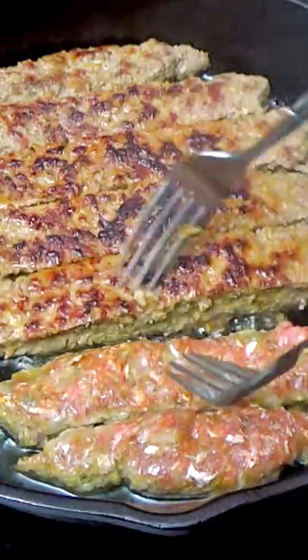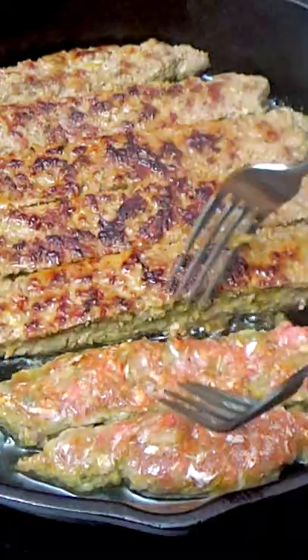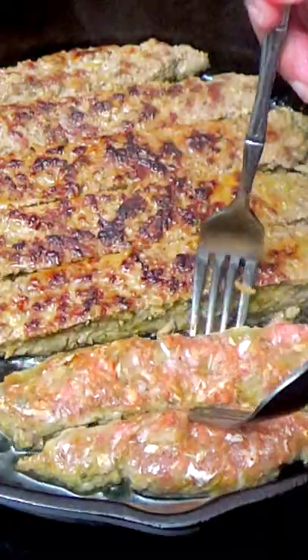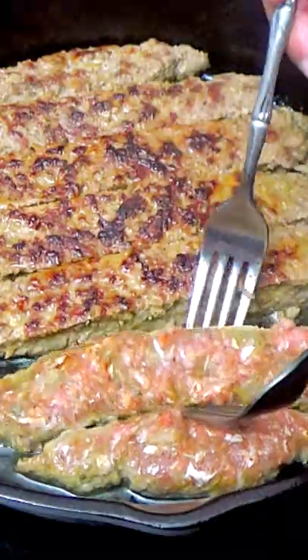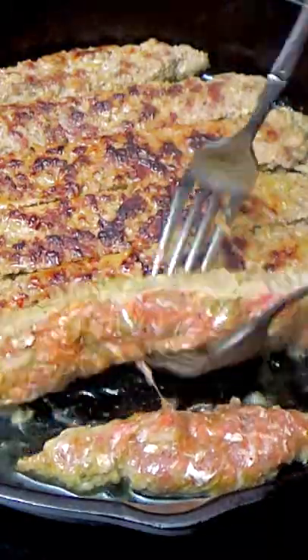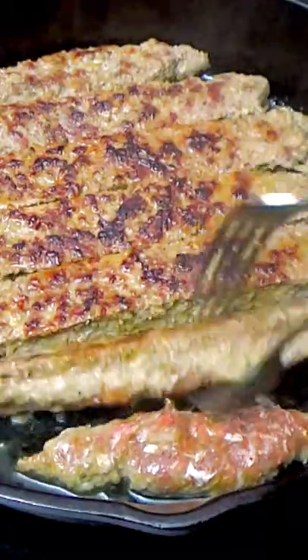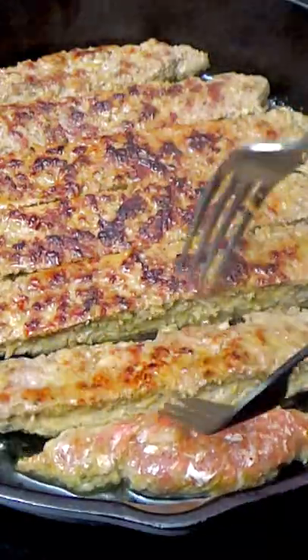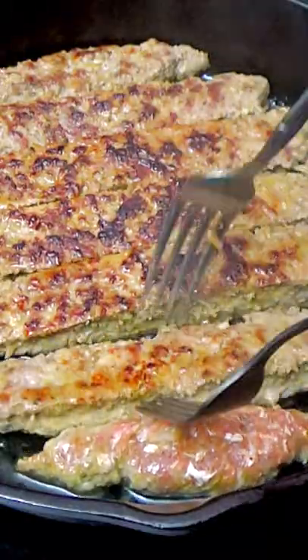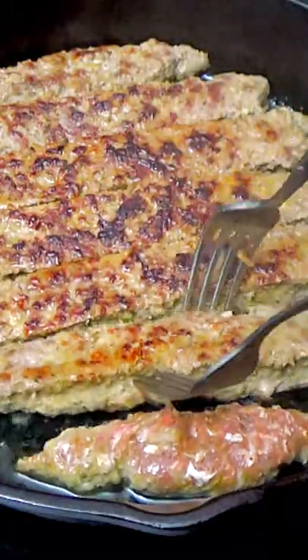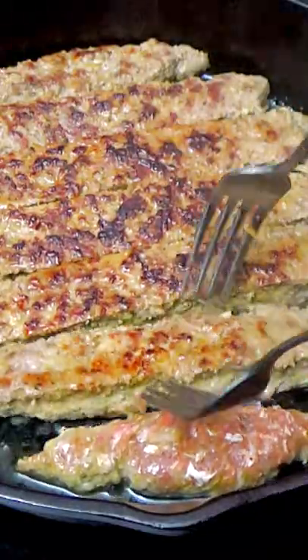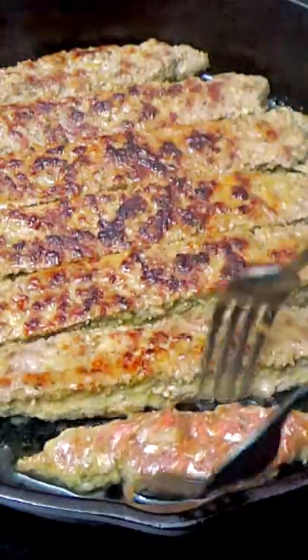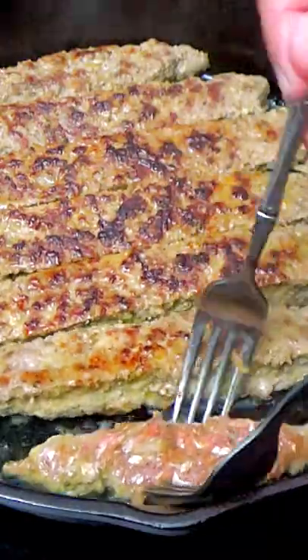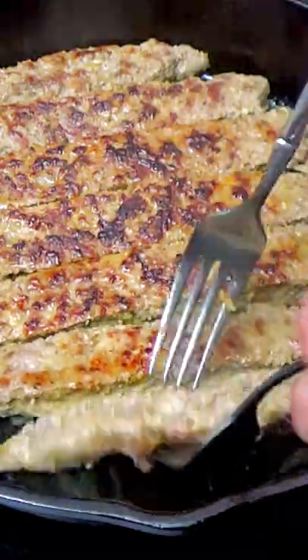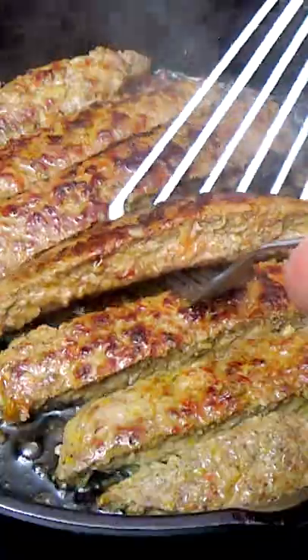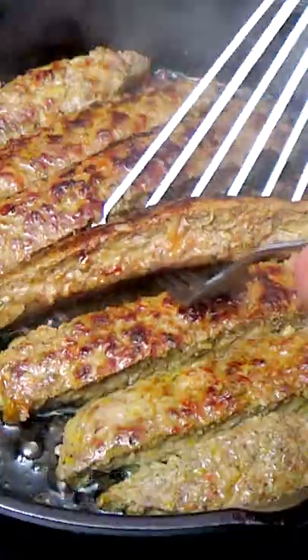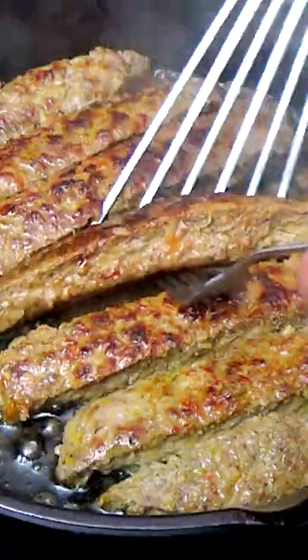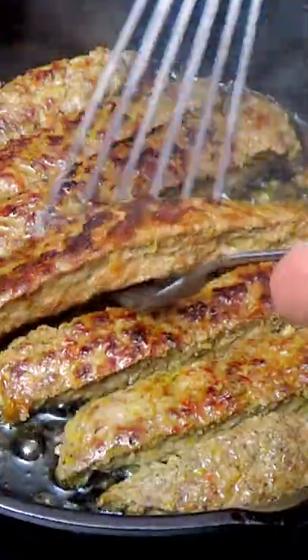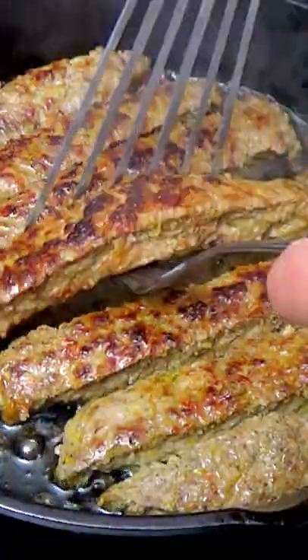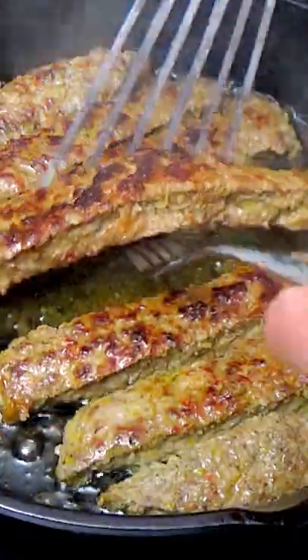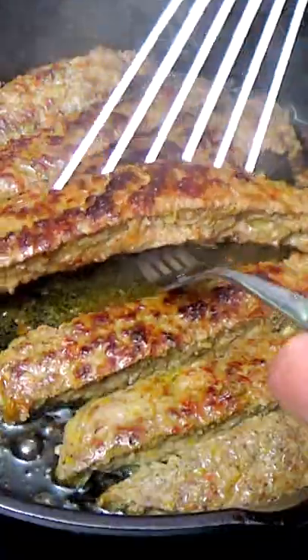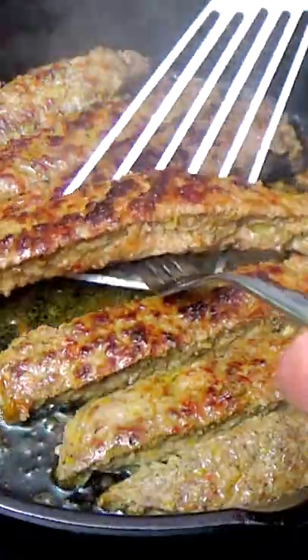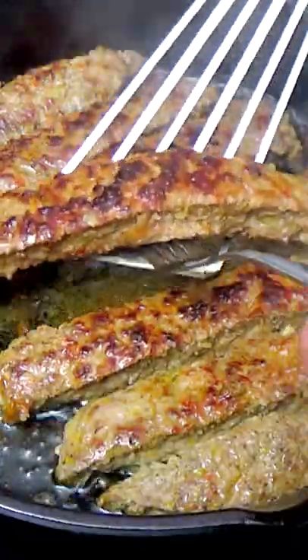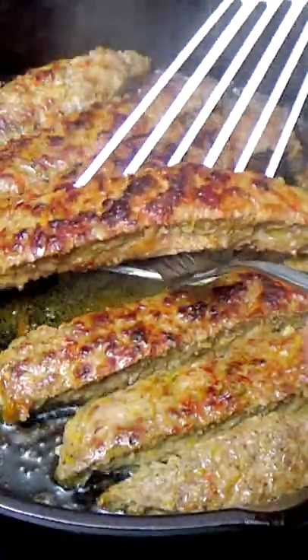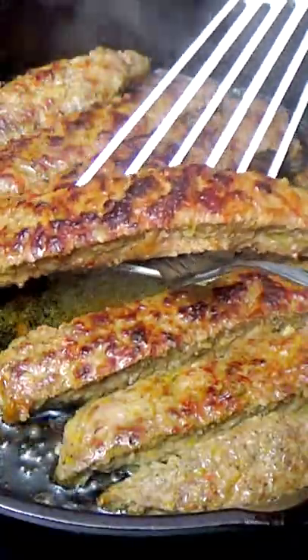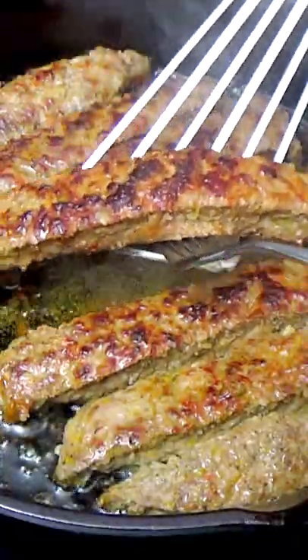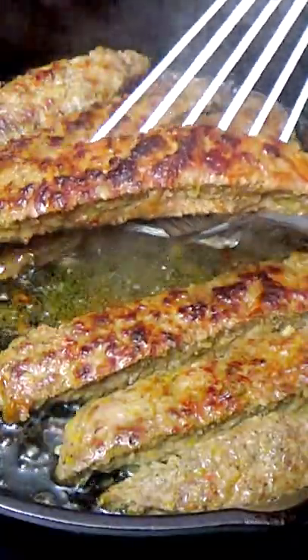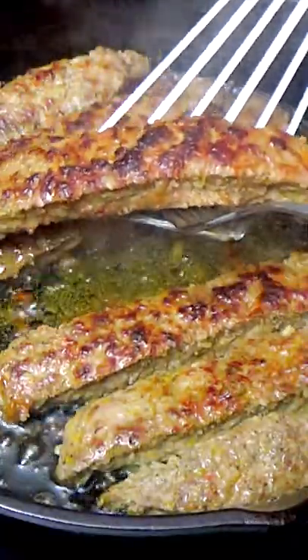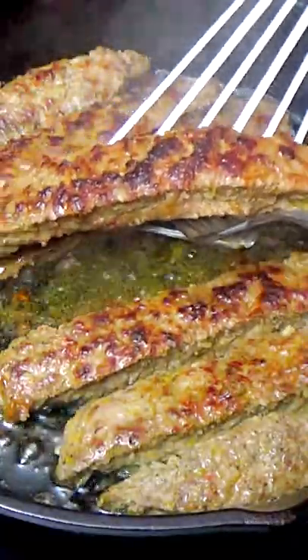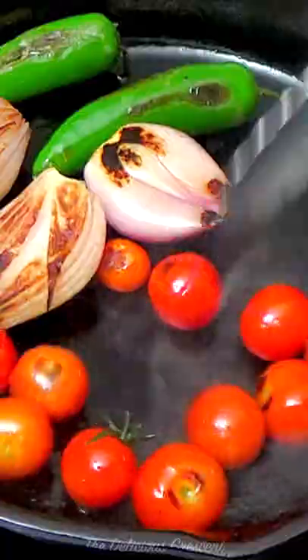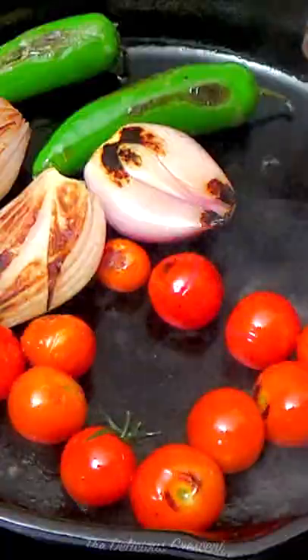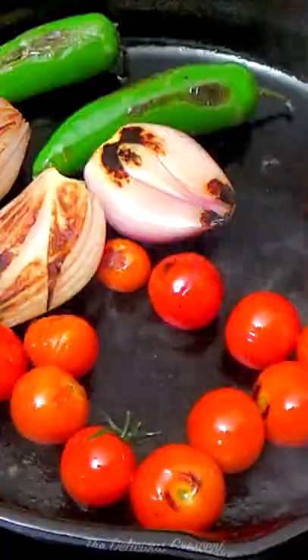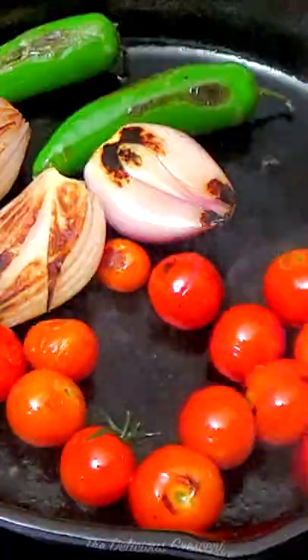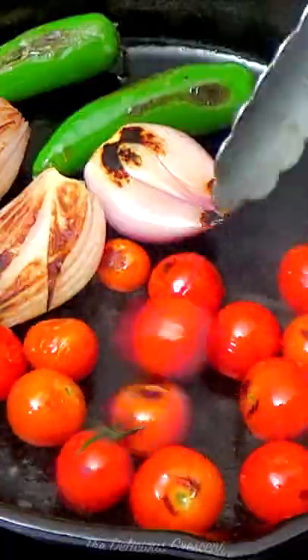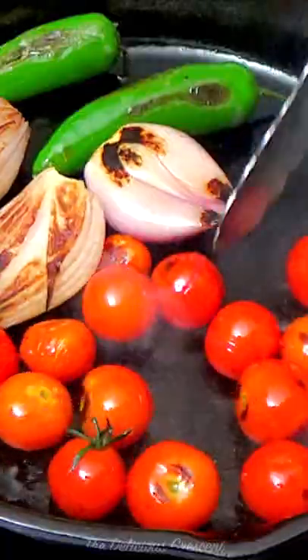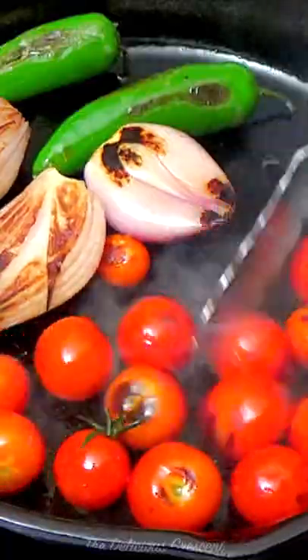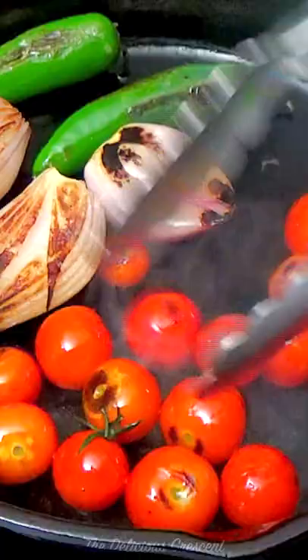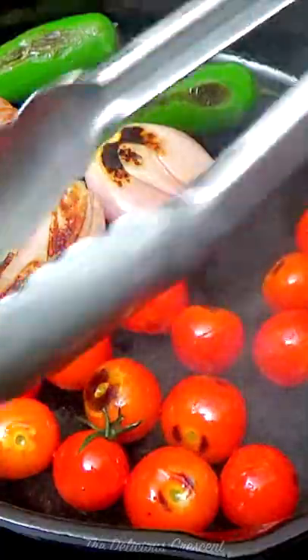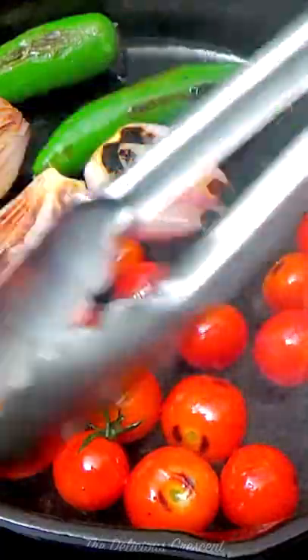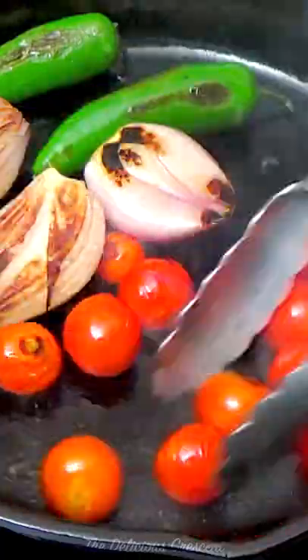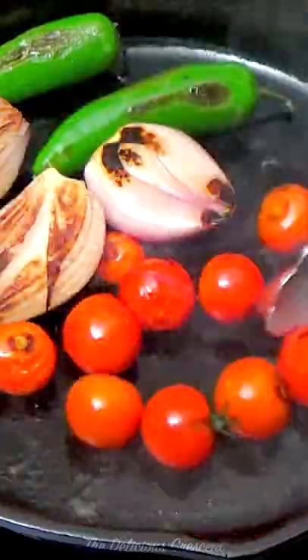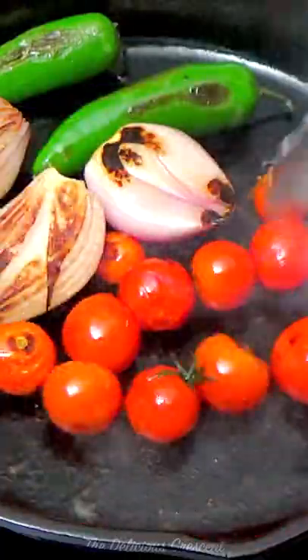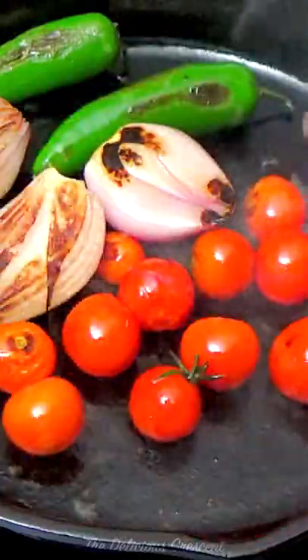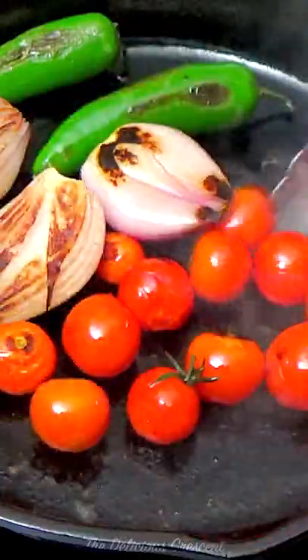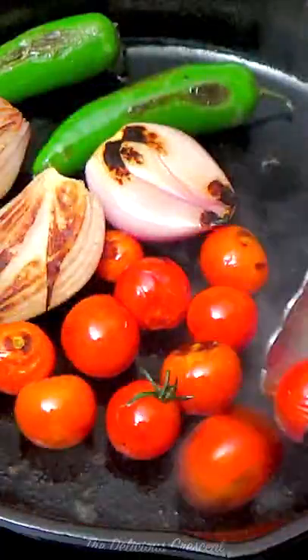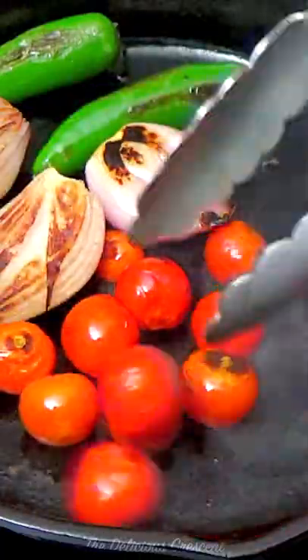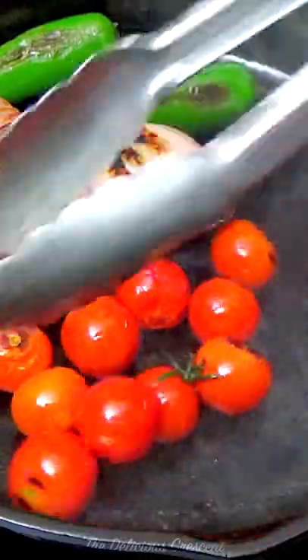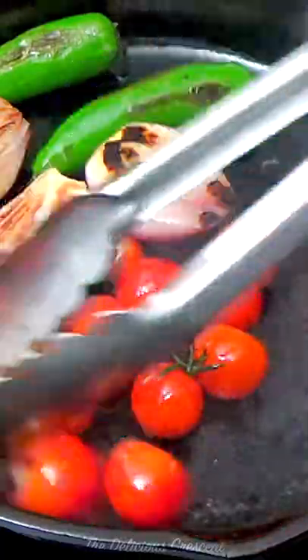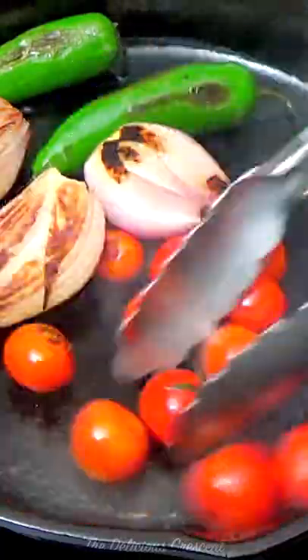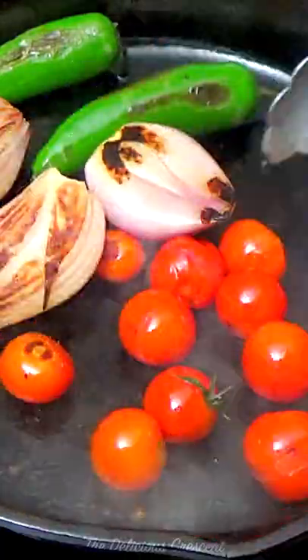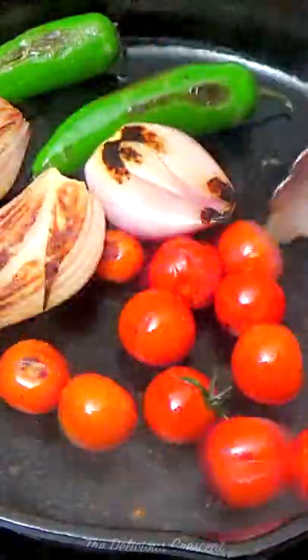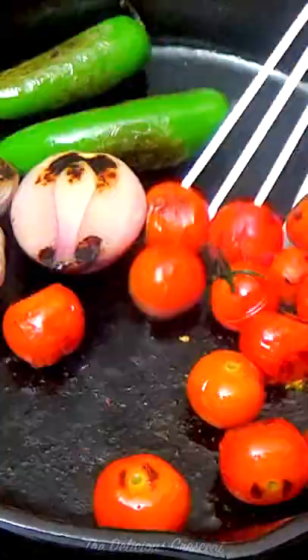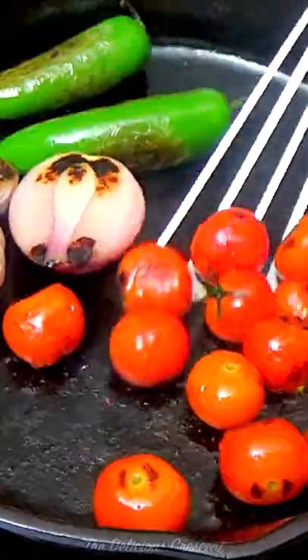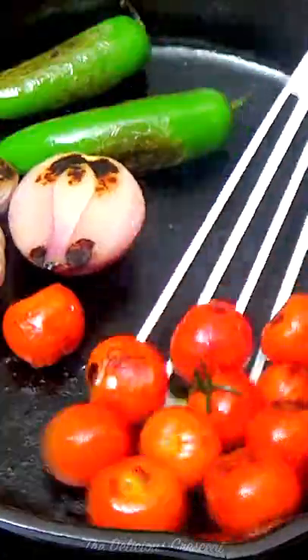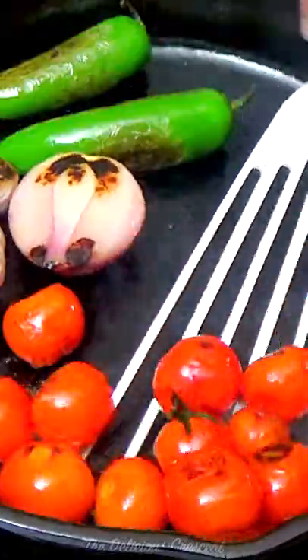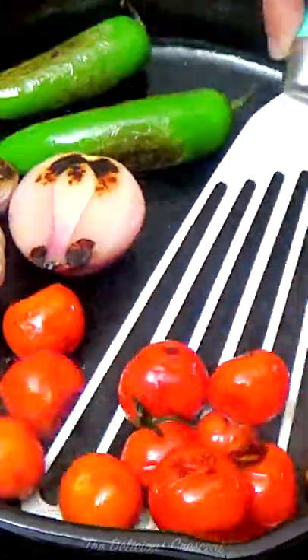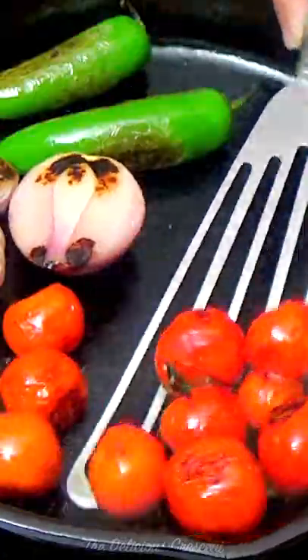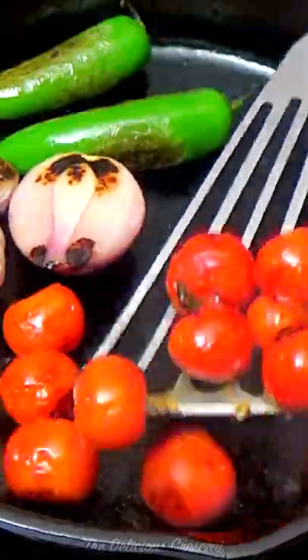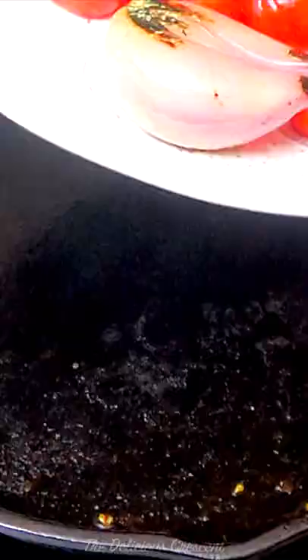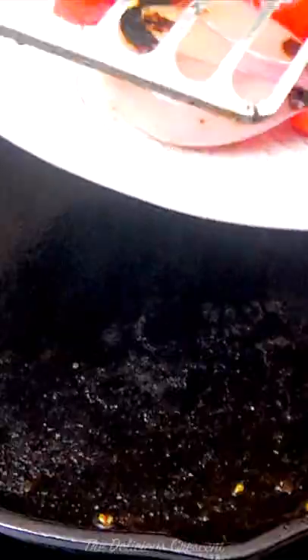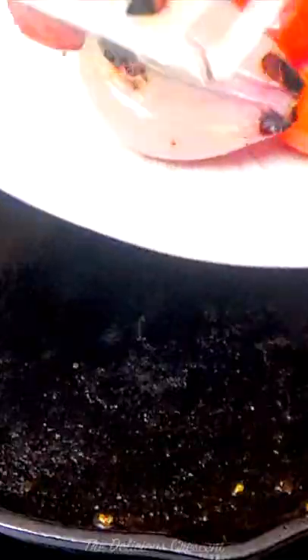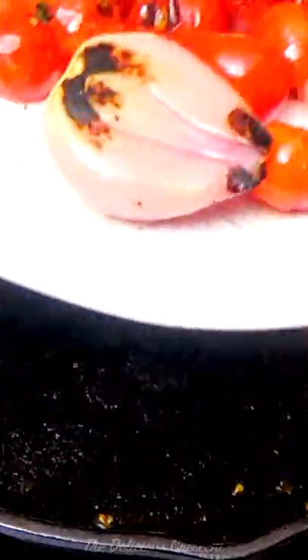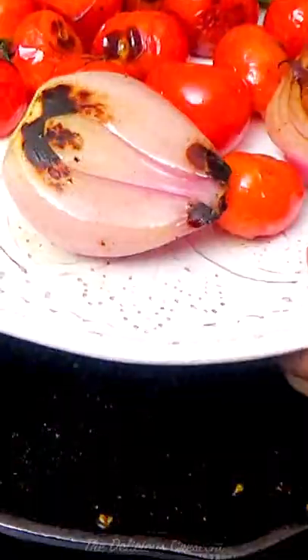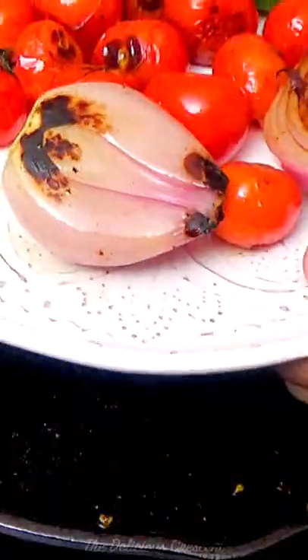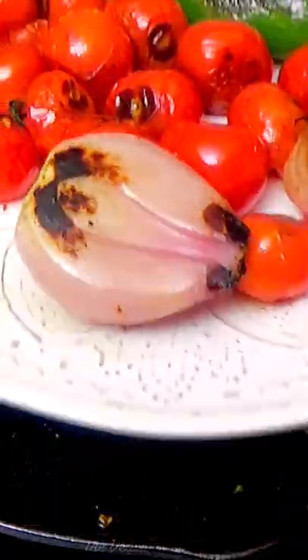Then transfer to a plate lined with paper towels. Wipe off the skillet and sear the vegetables on all sides until the edges are dark brown.